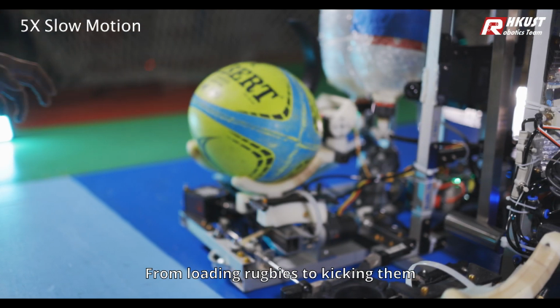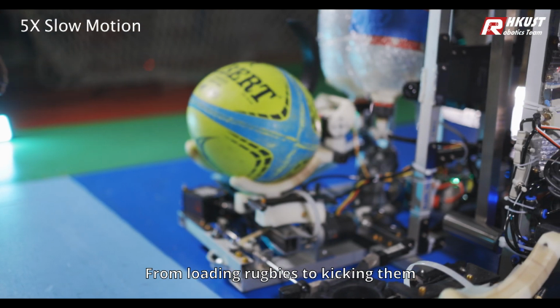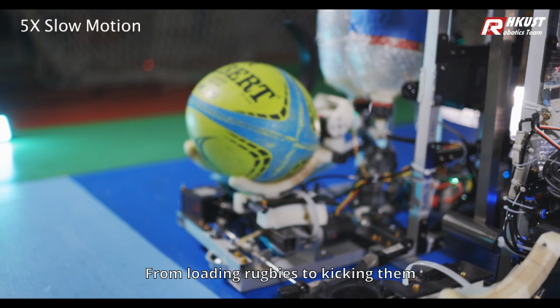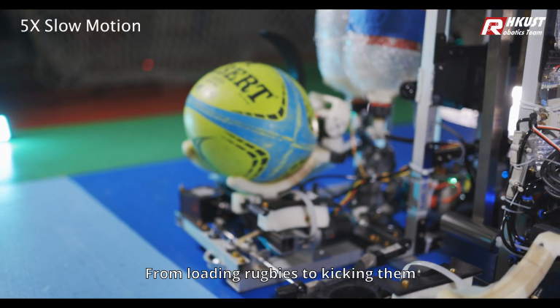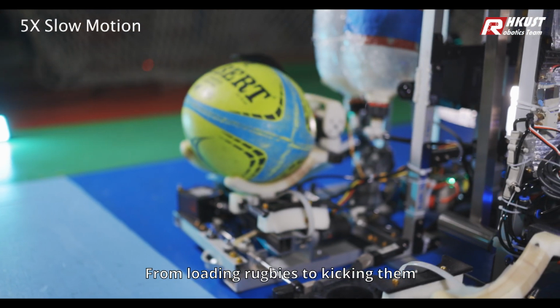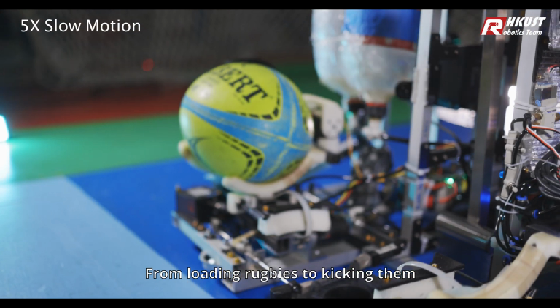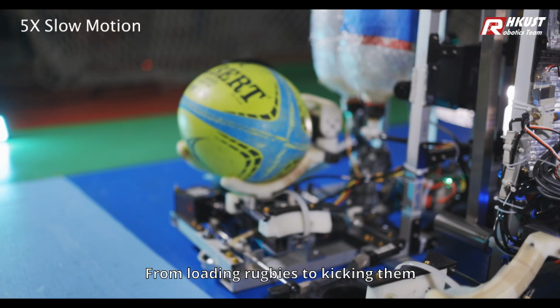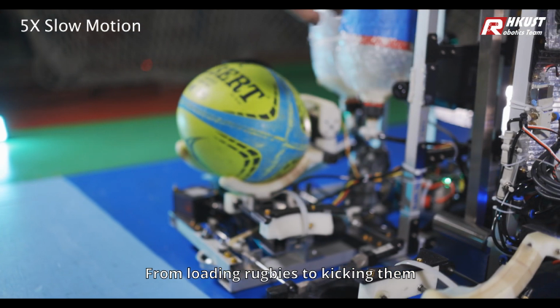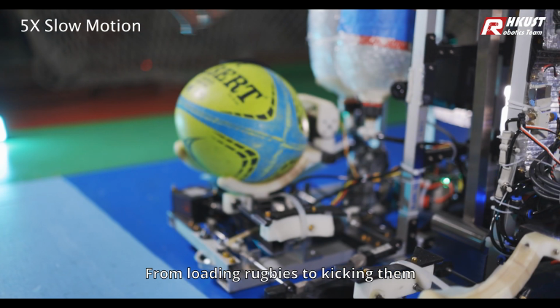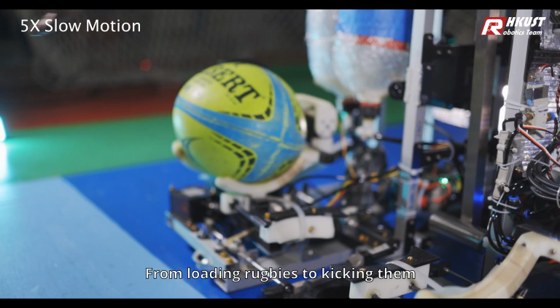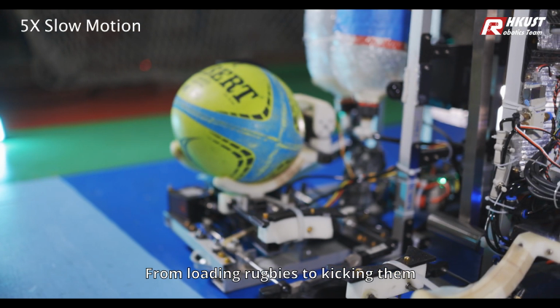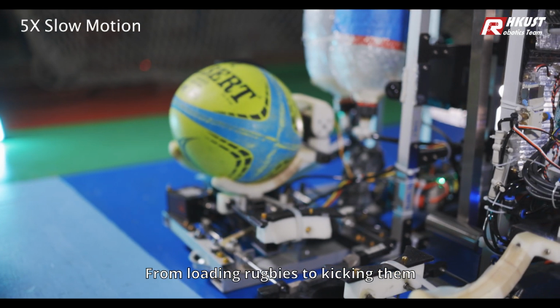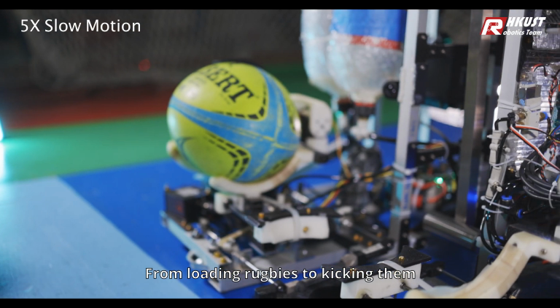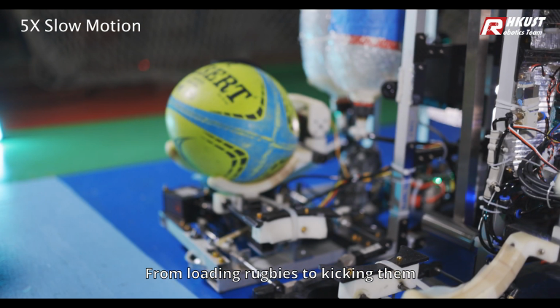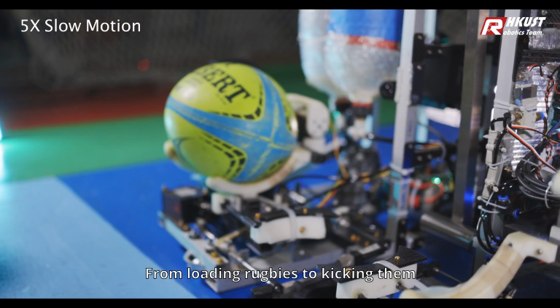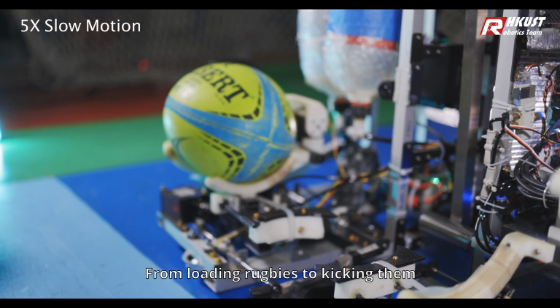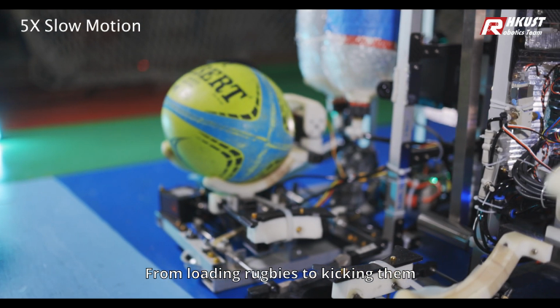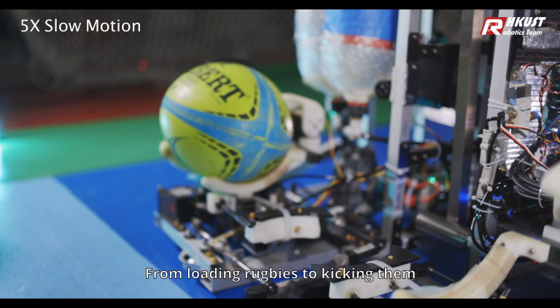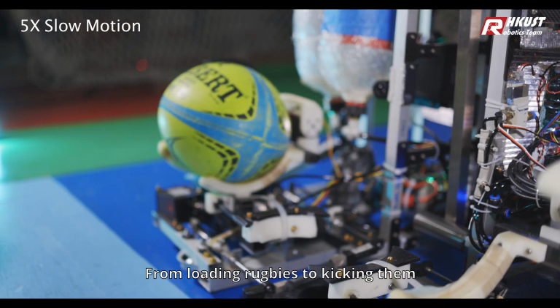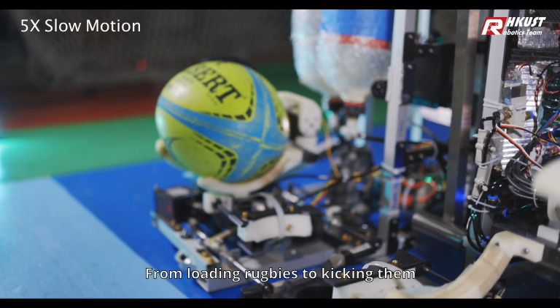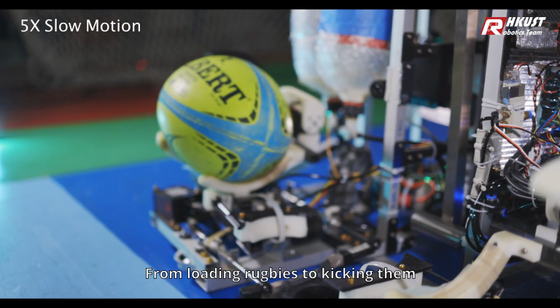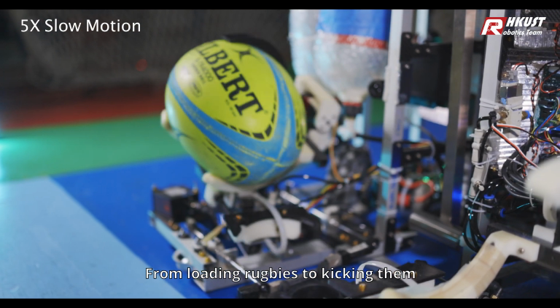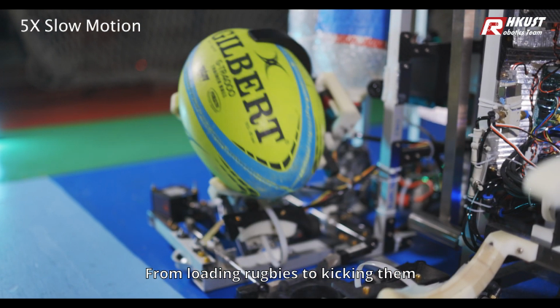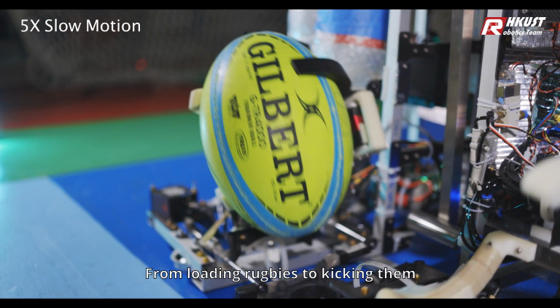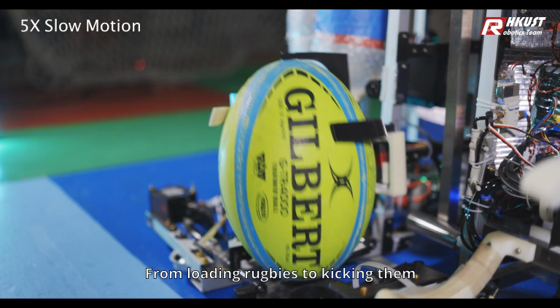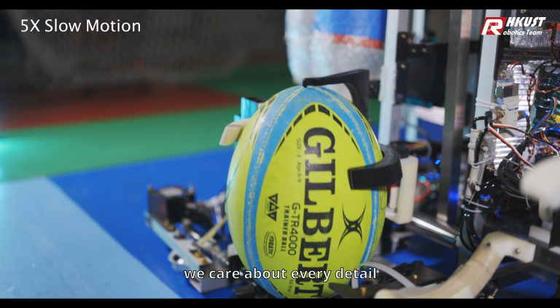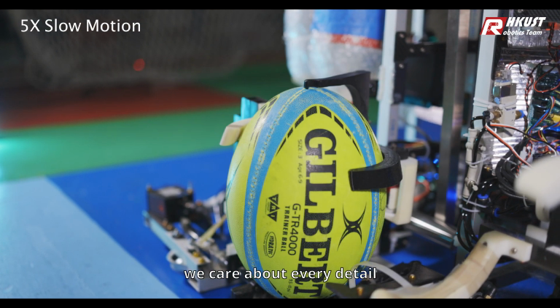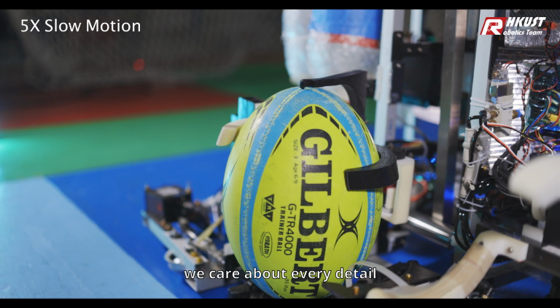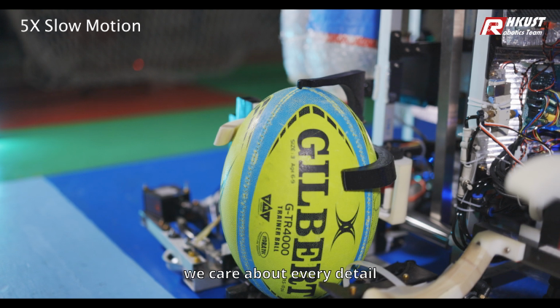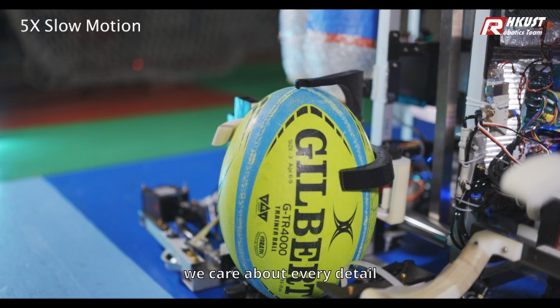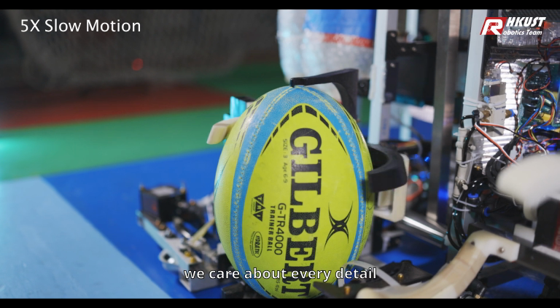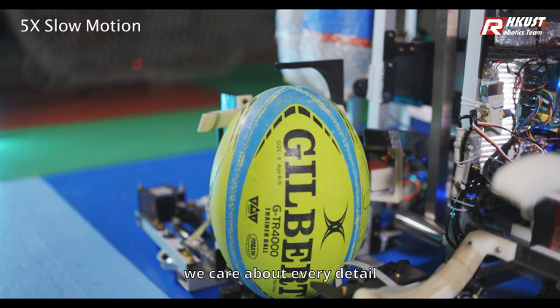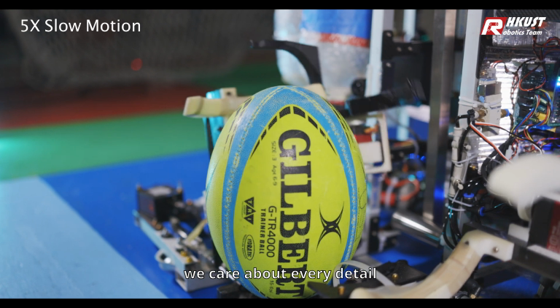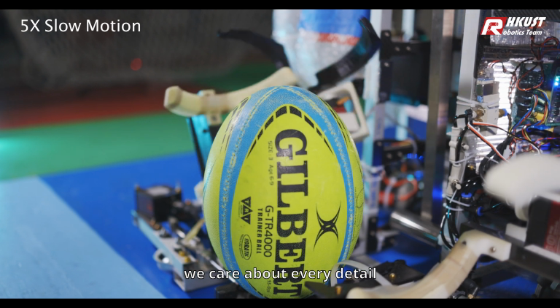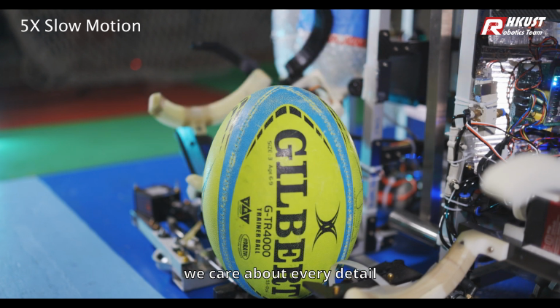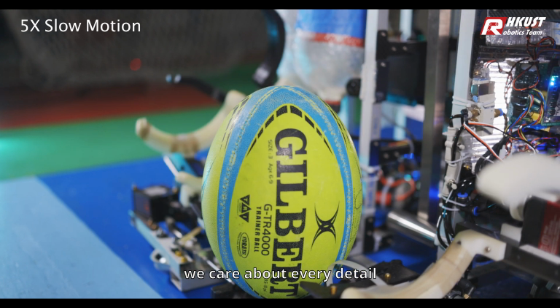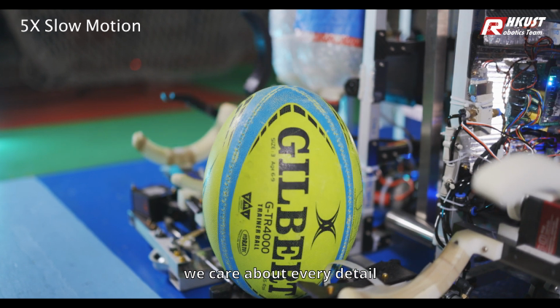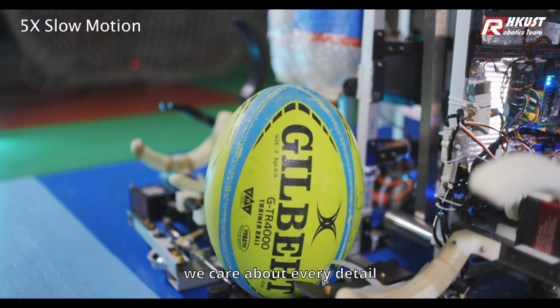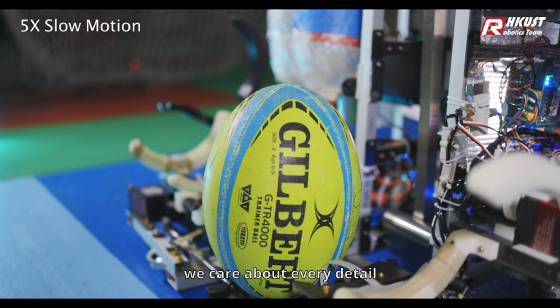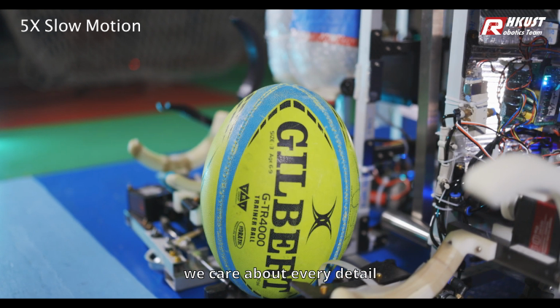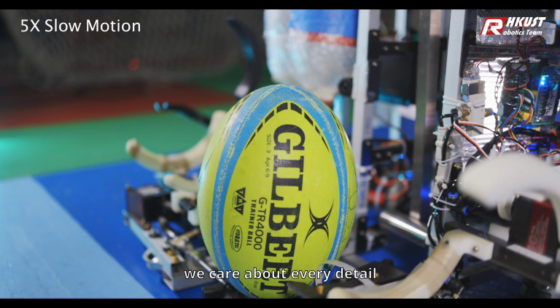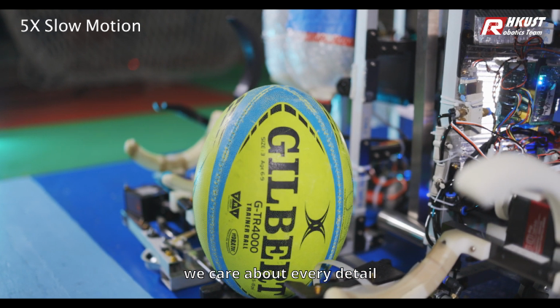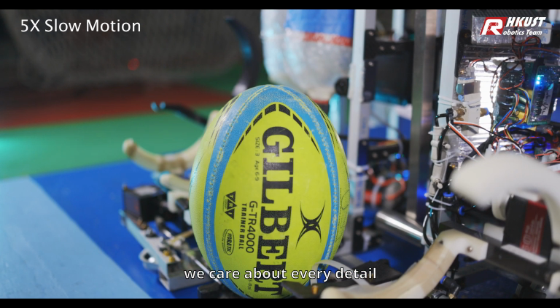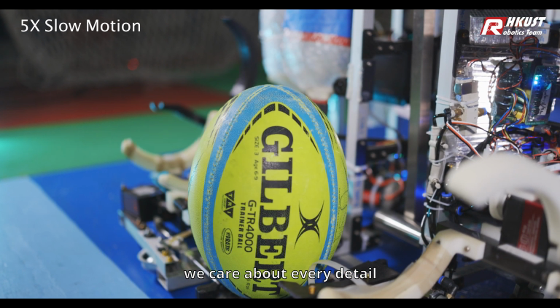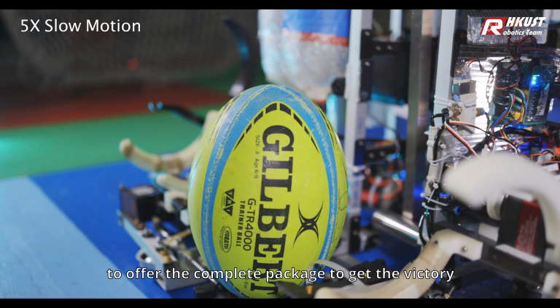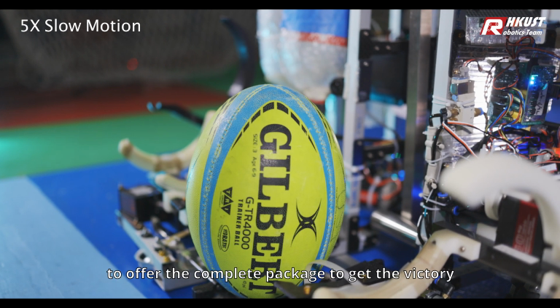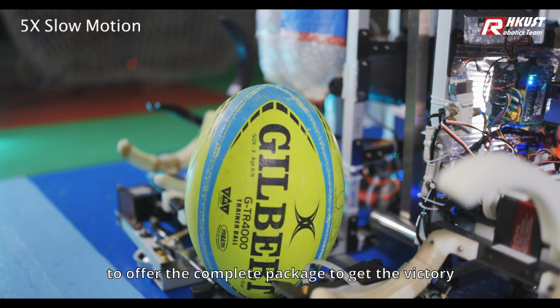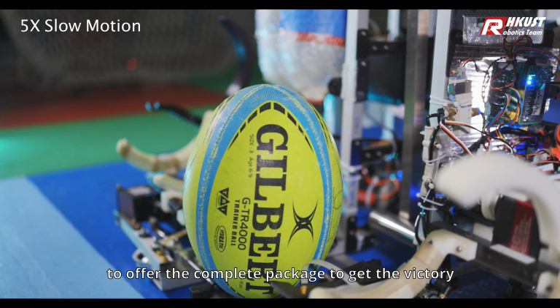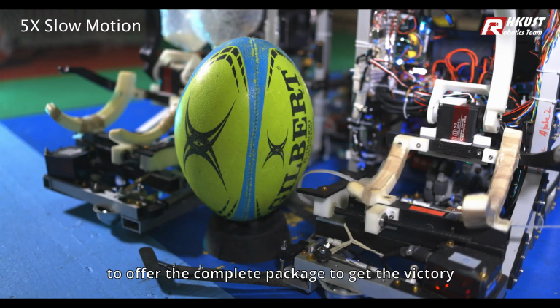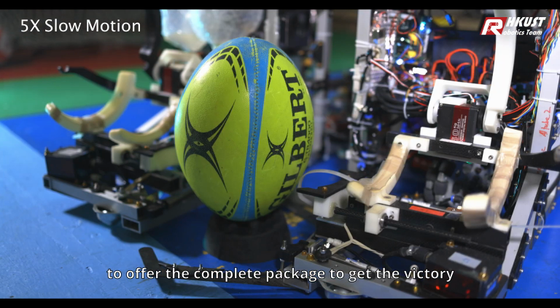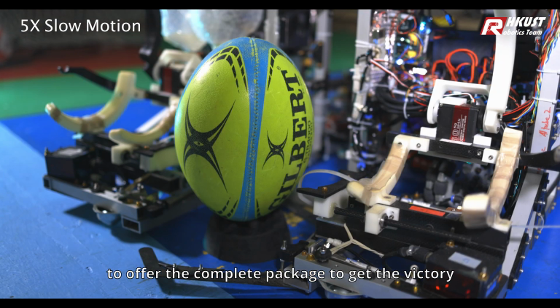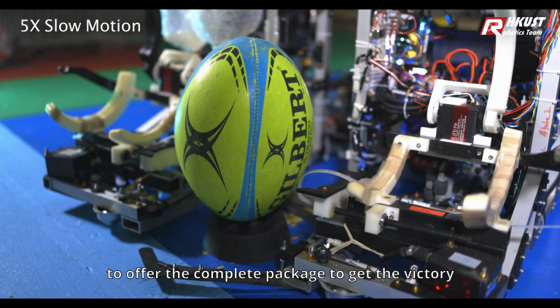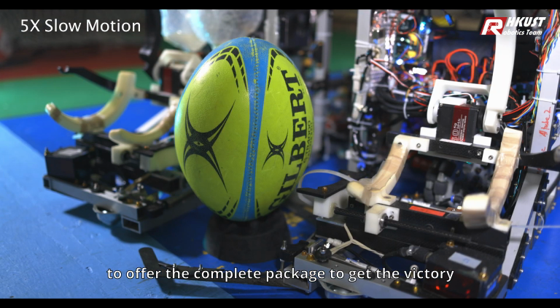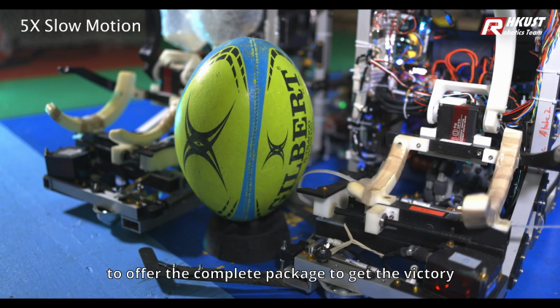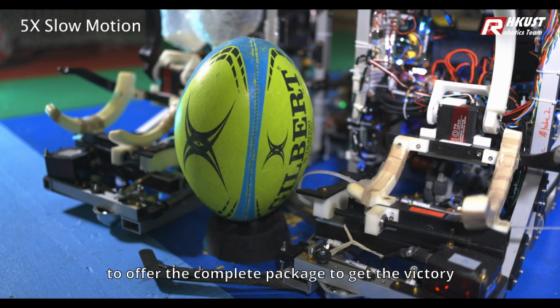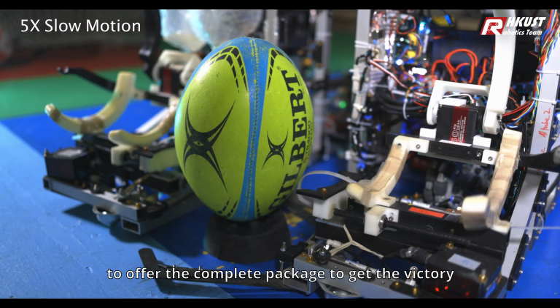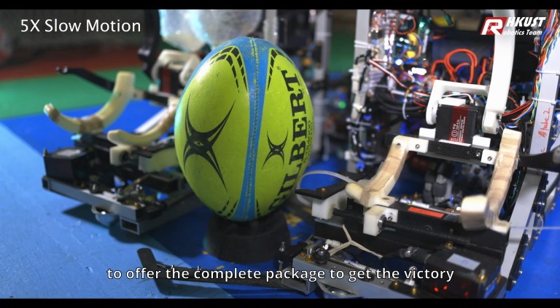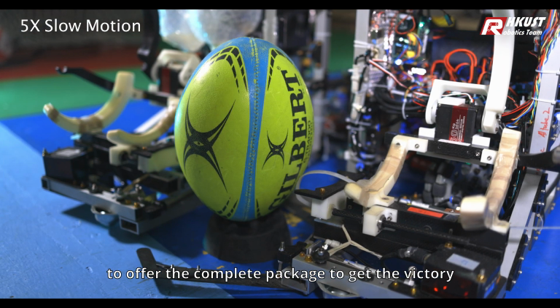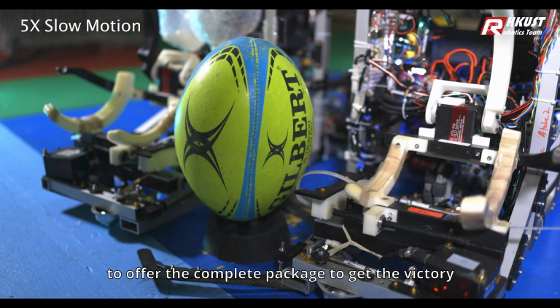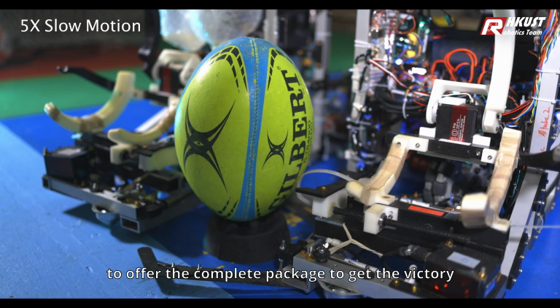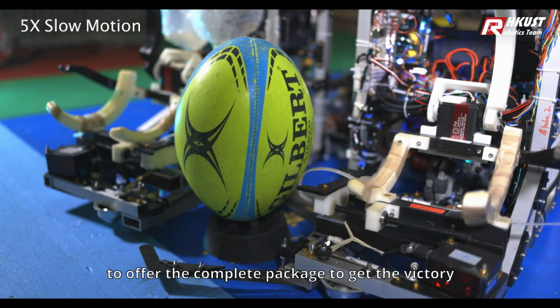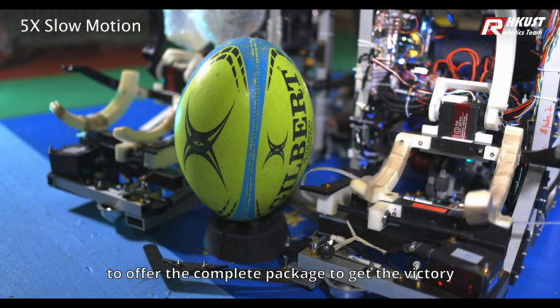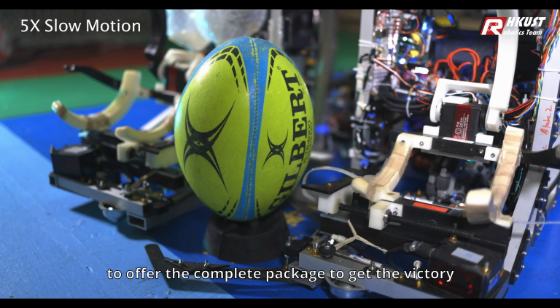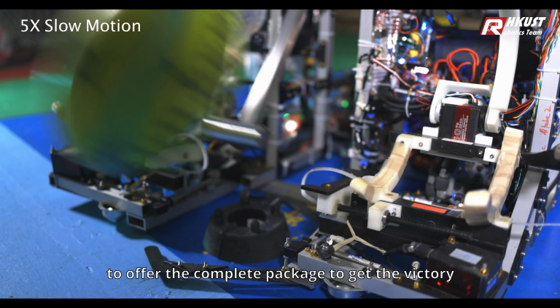From loading rugby balls to kicking them, we care about every detail to offer the complete package to get the victory.